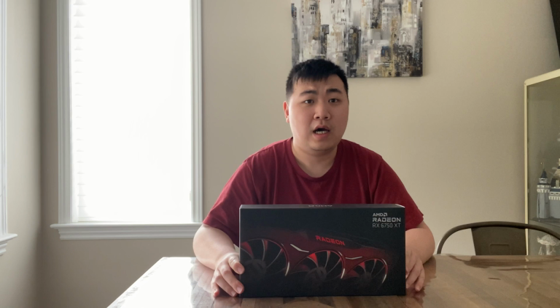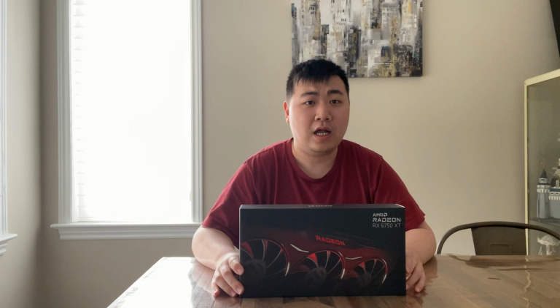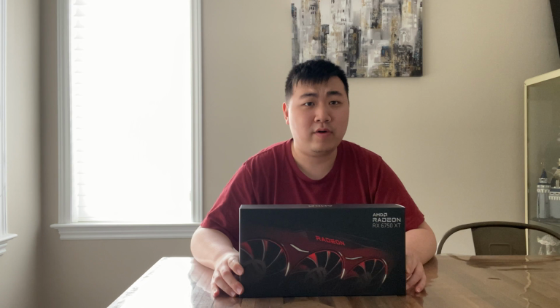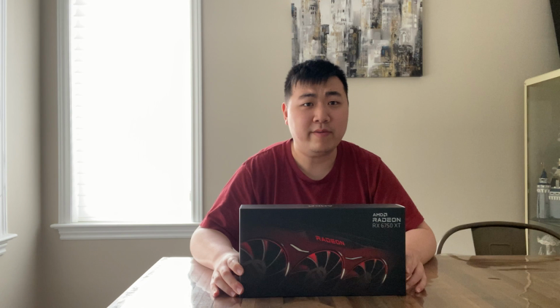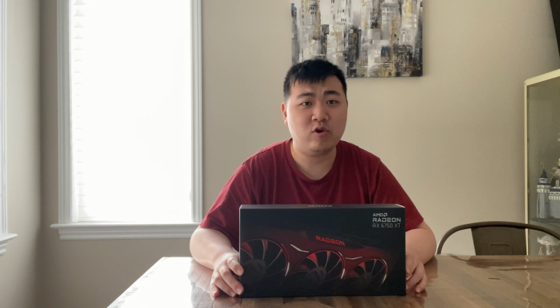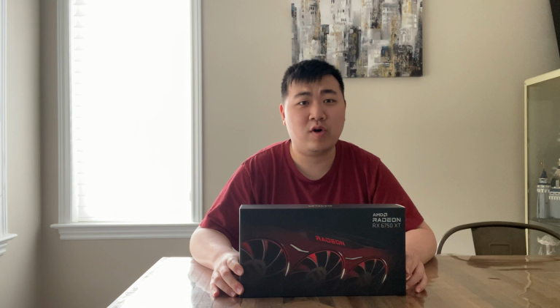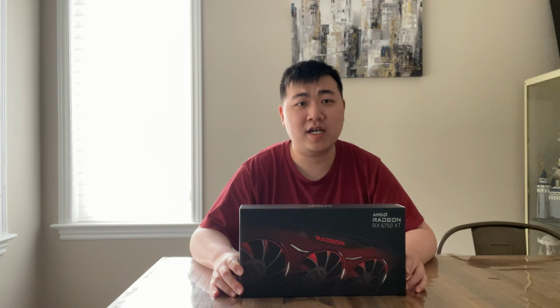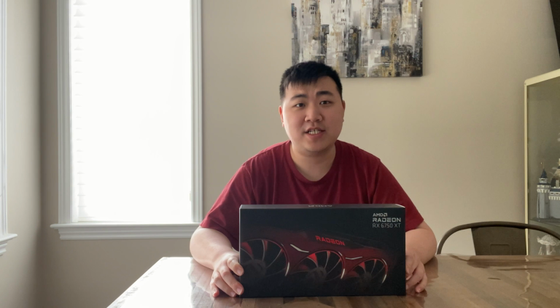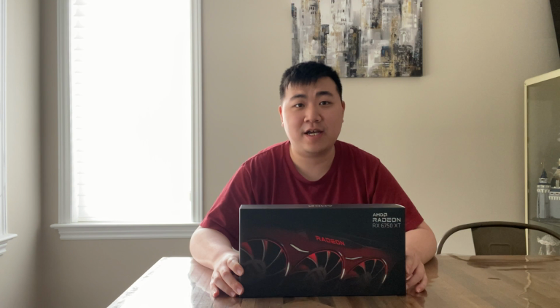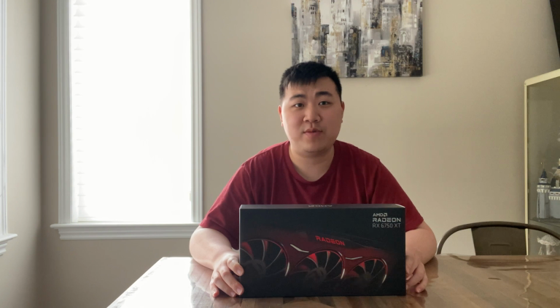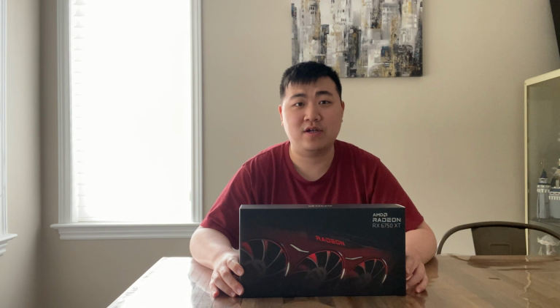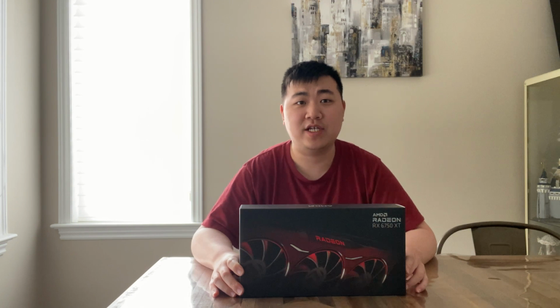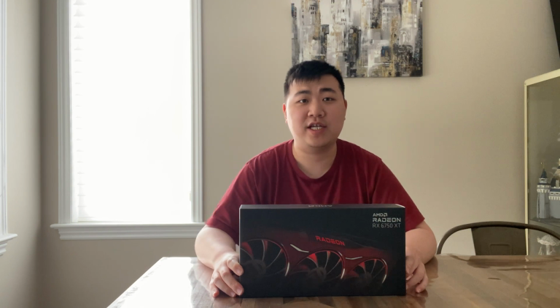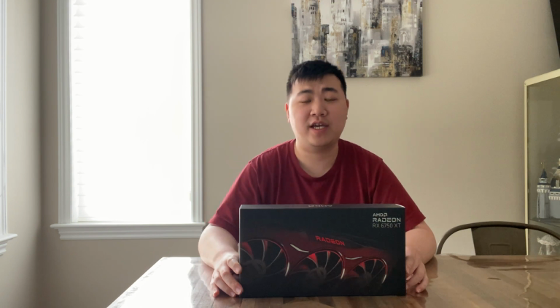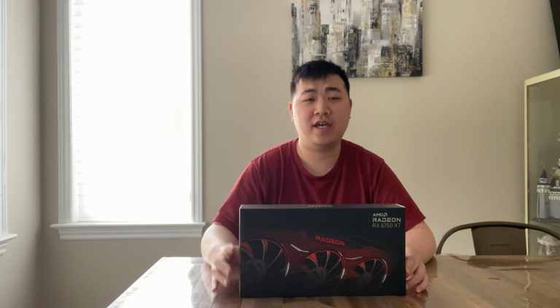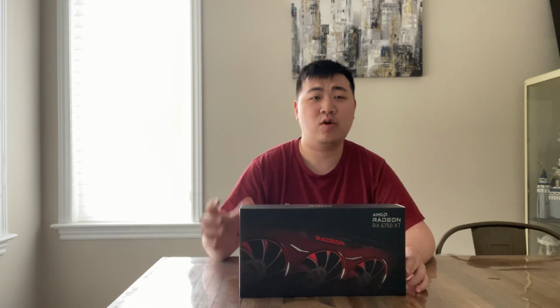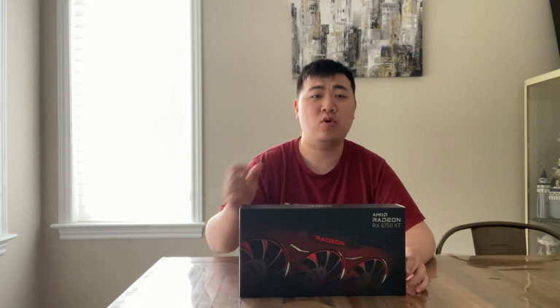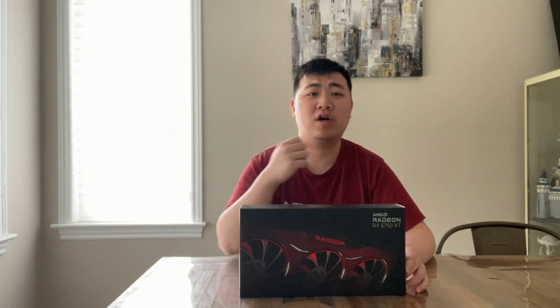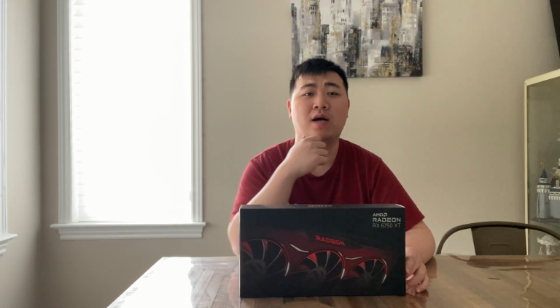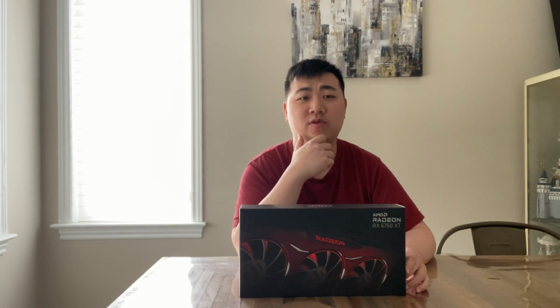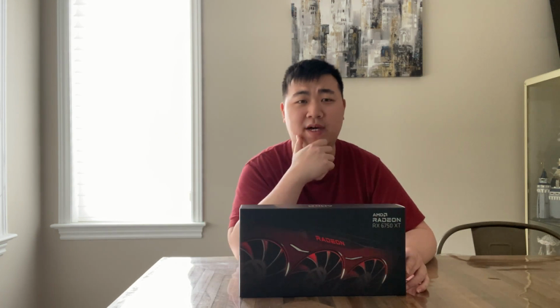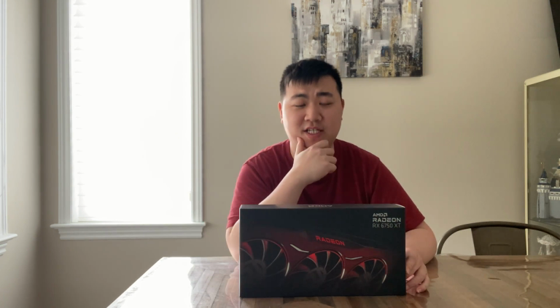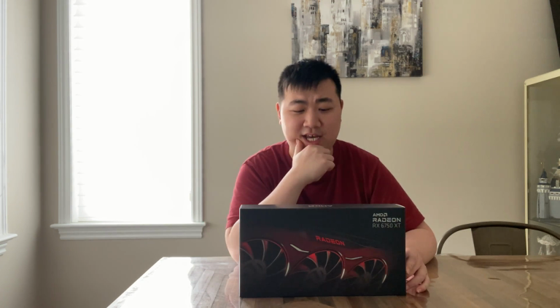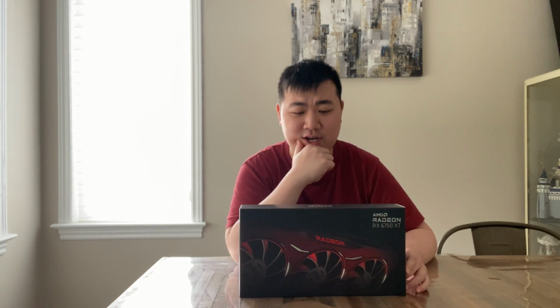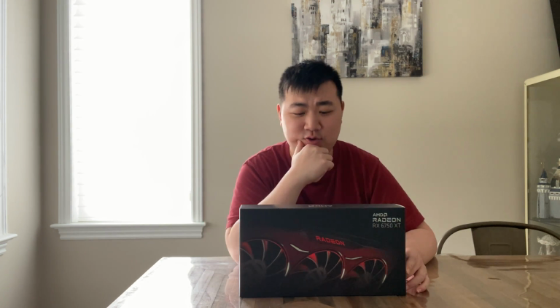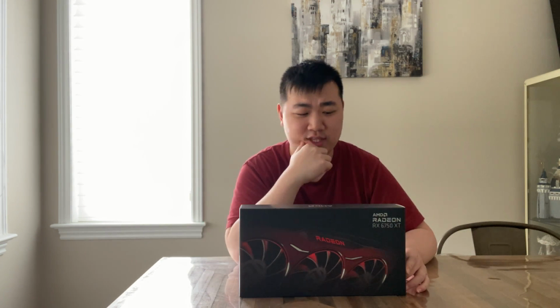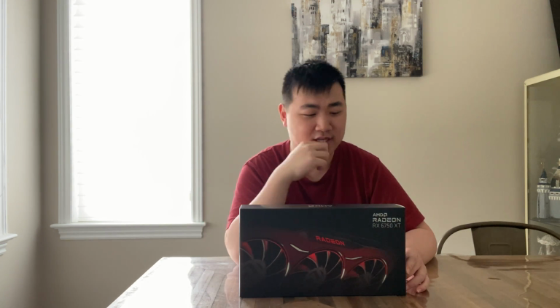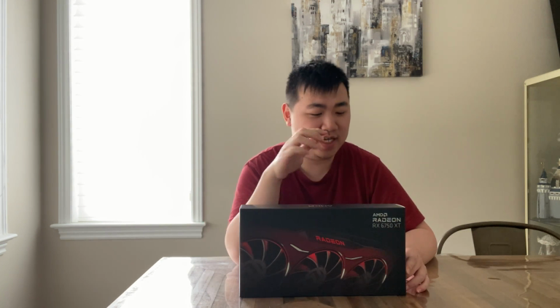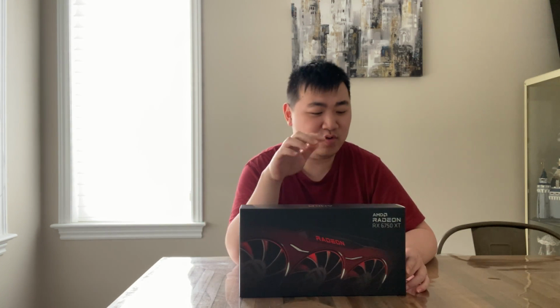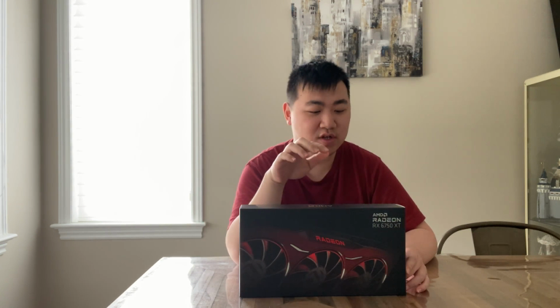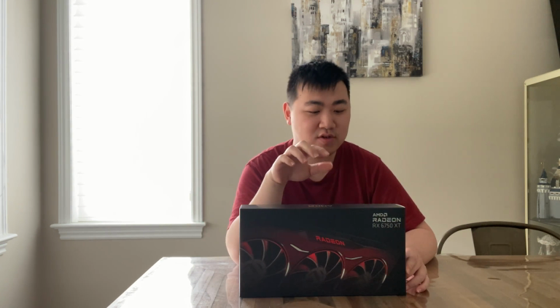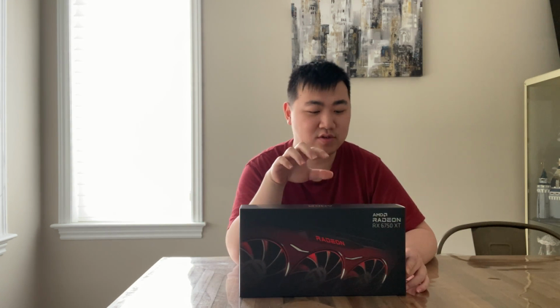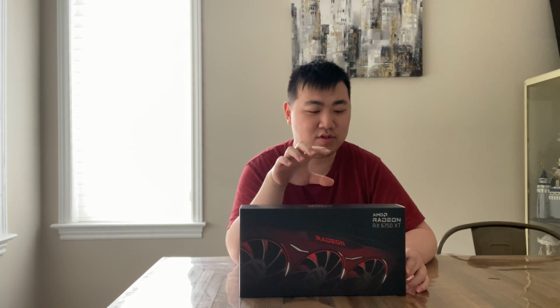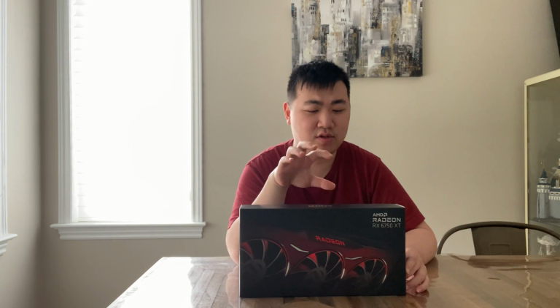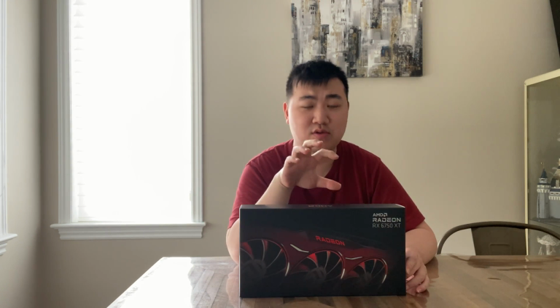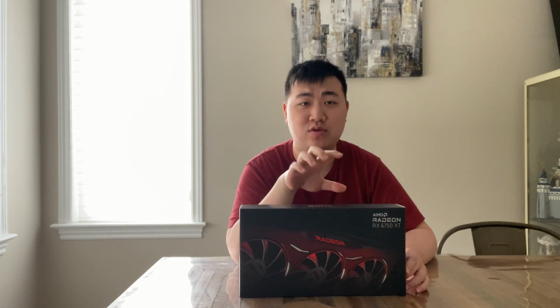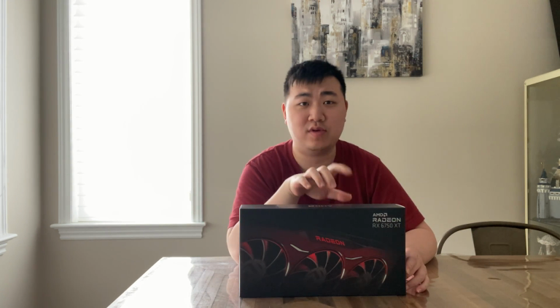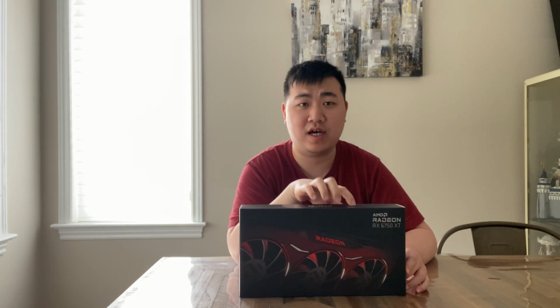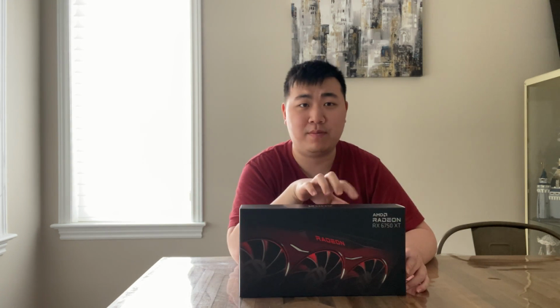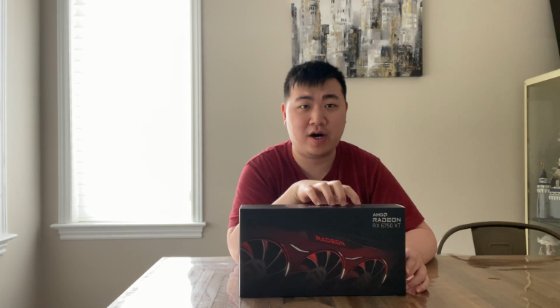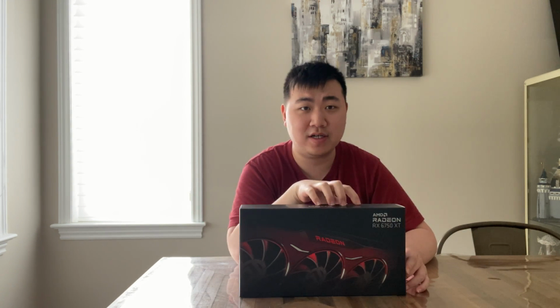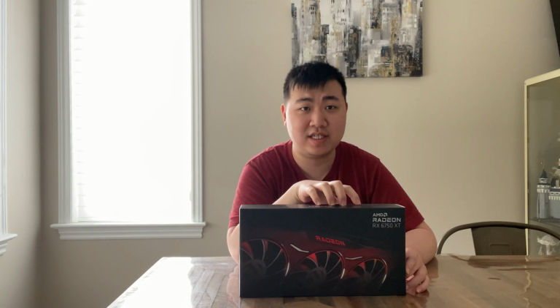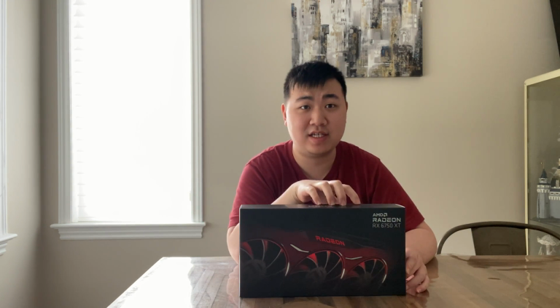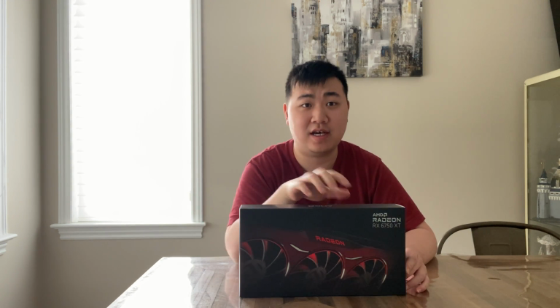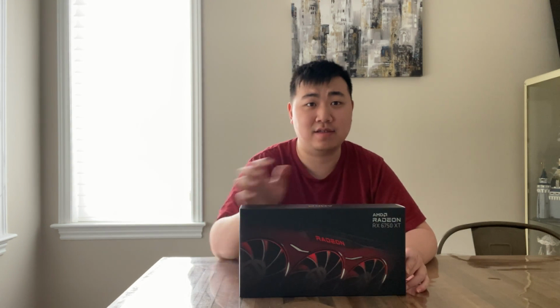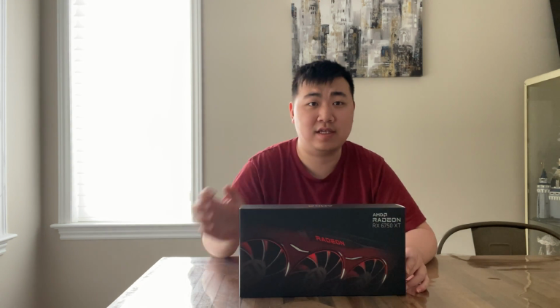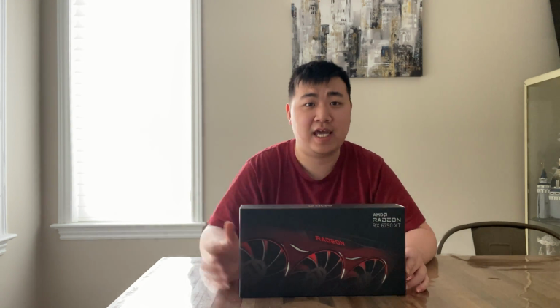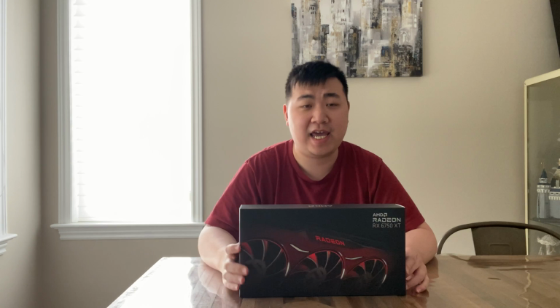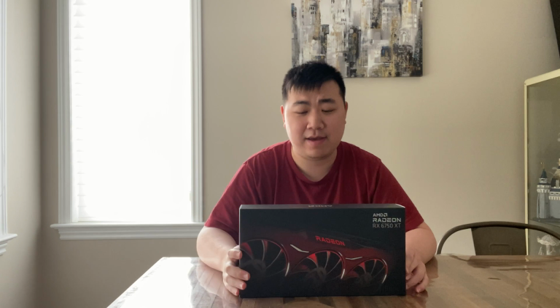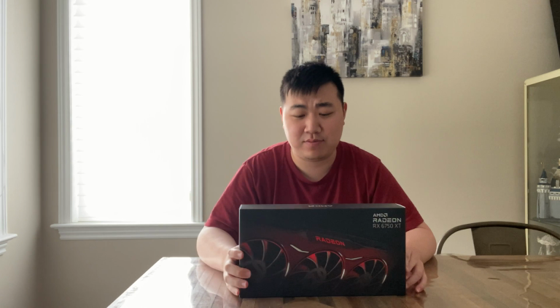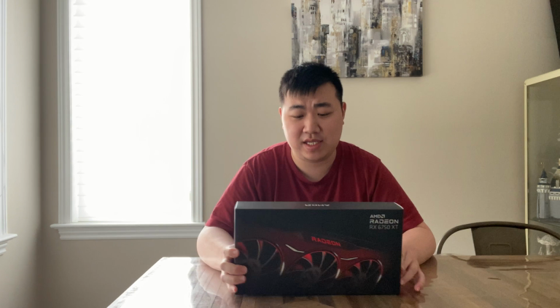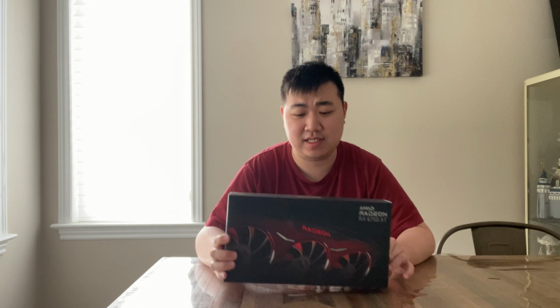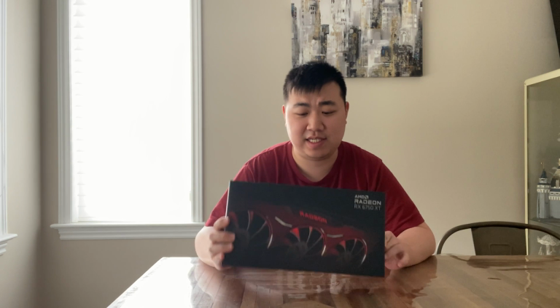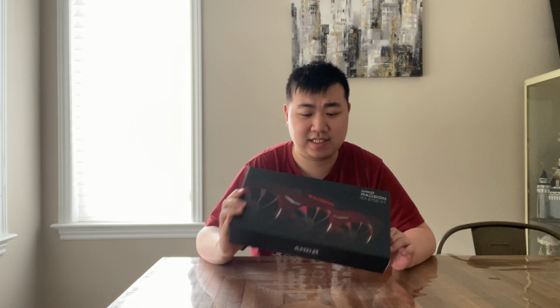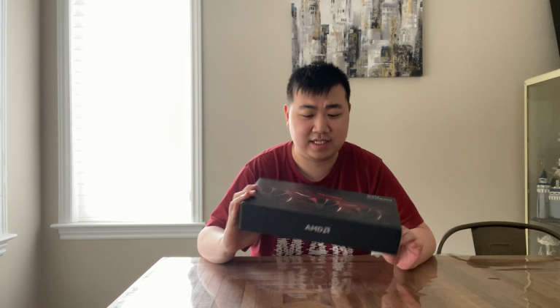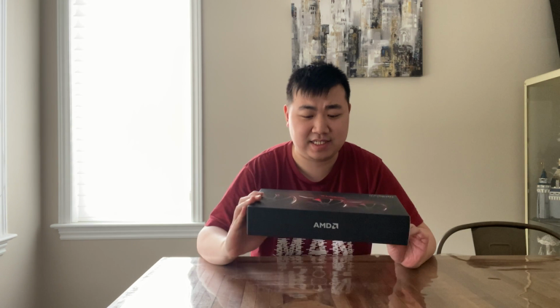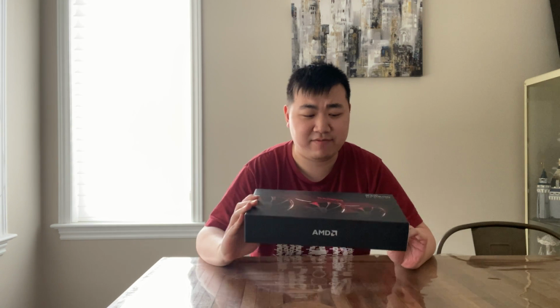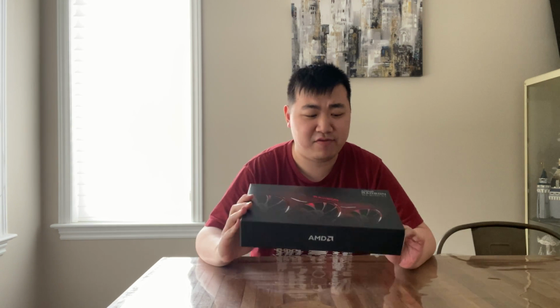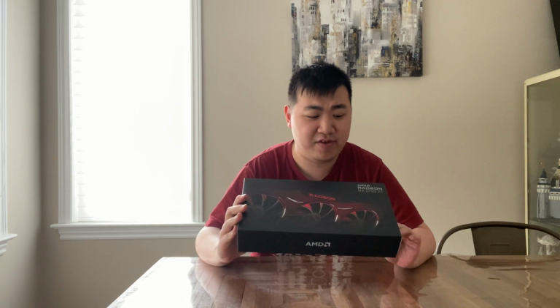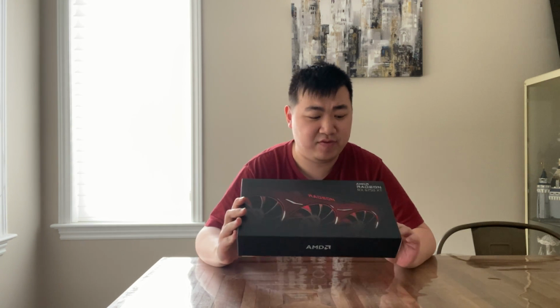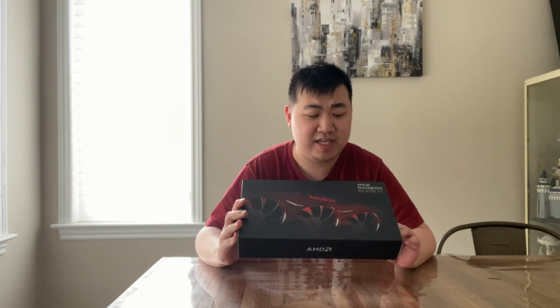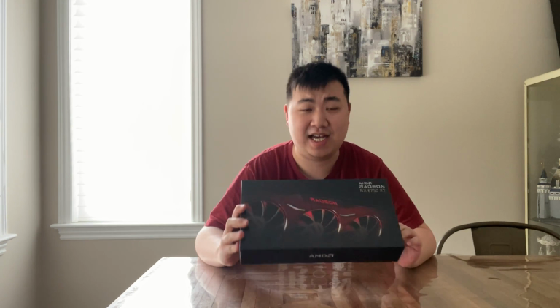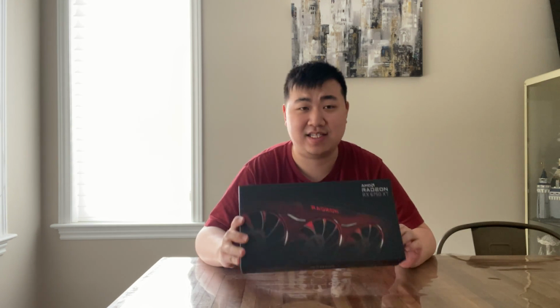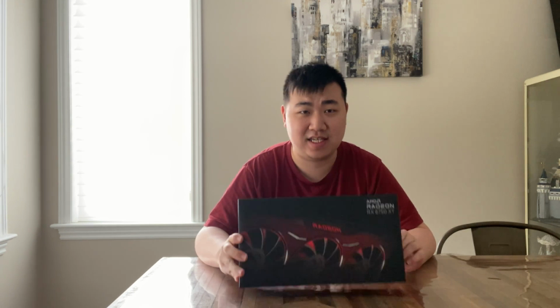Hello everyone, GiantBeardJJ here. Welcome to my channel and today we're going to do an unboxing on the AMD 6750 XT.